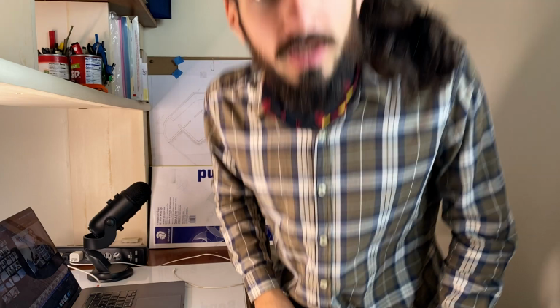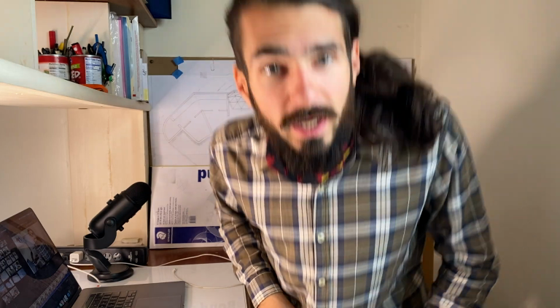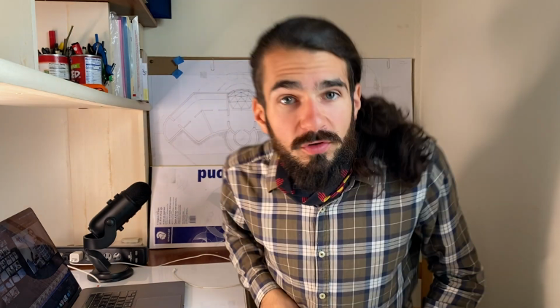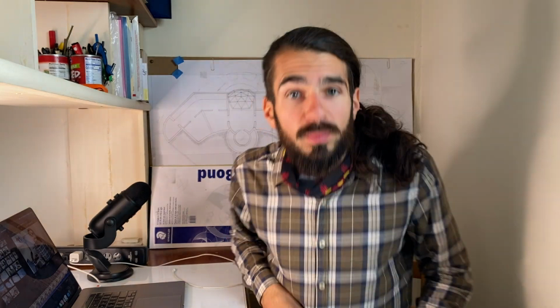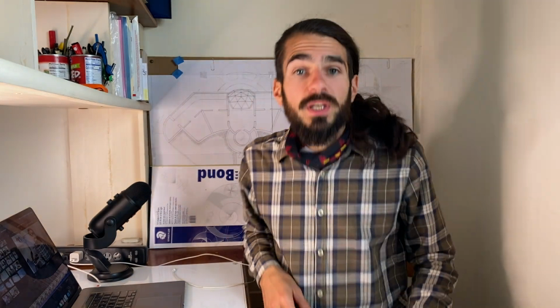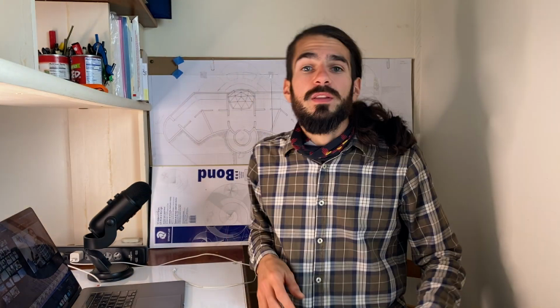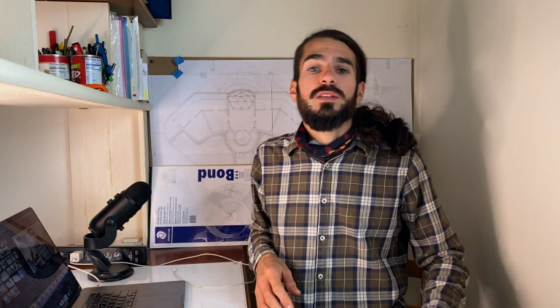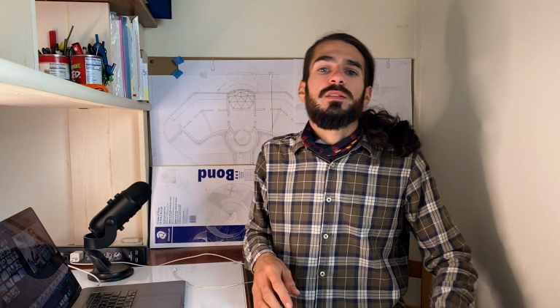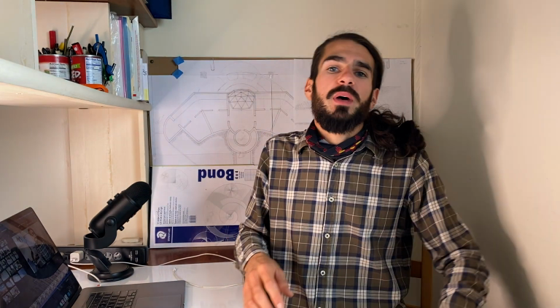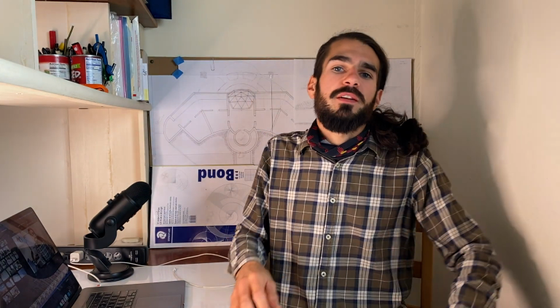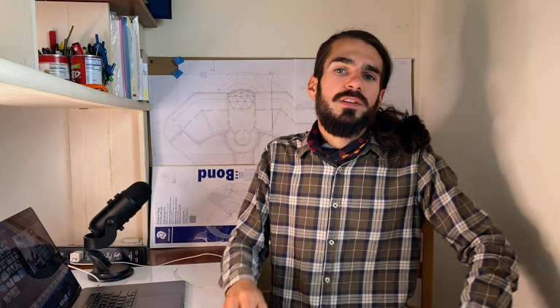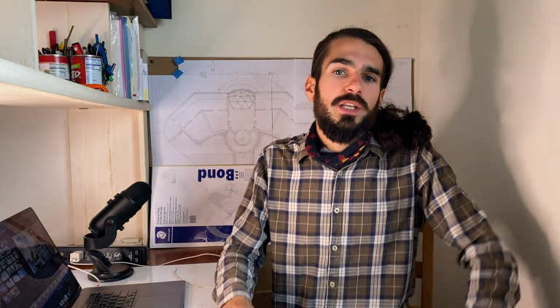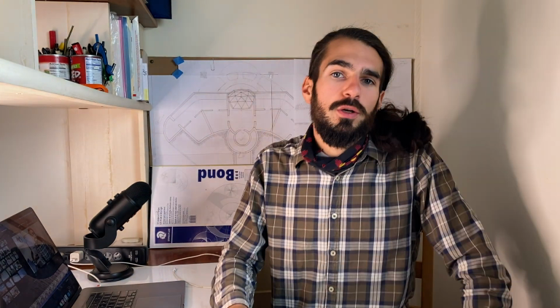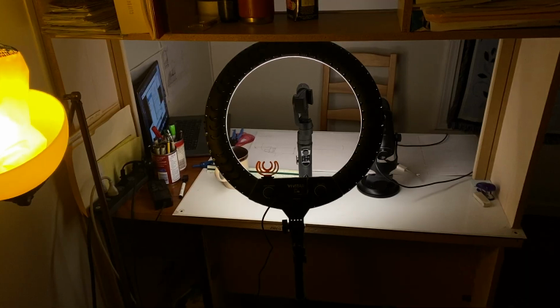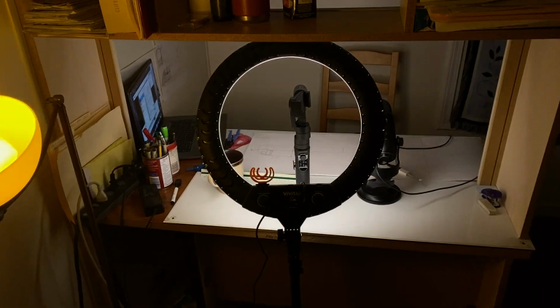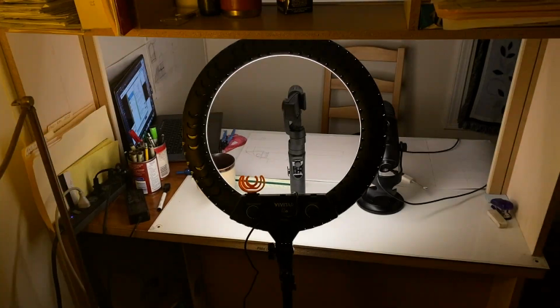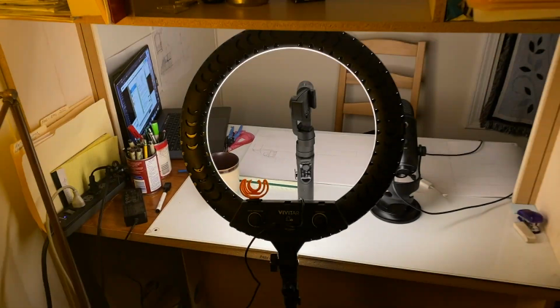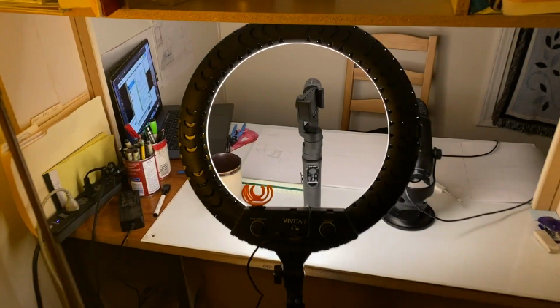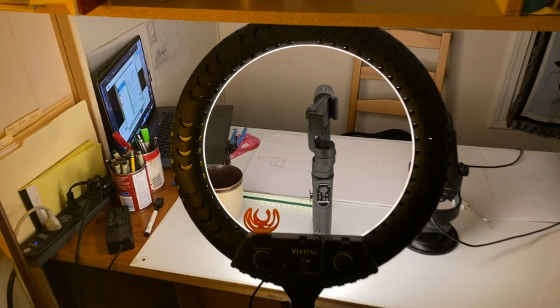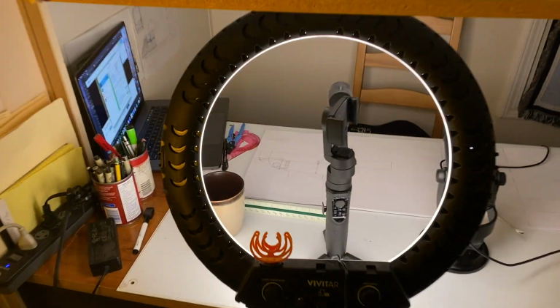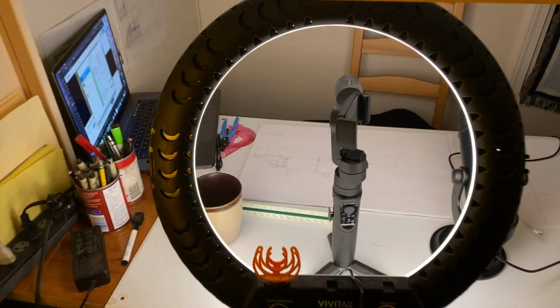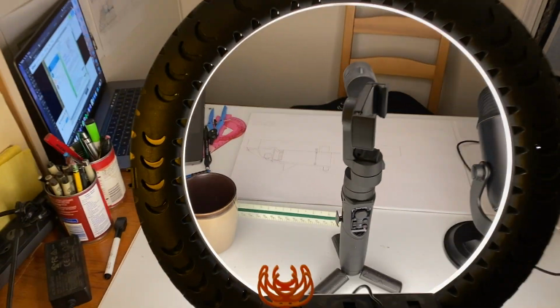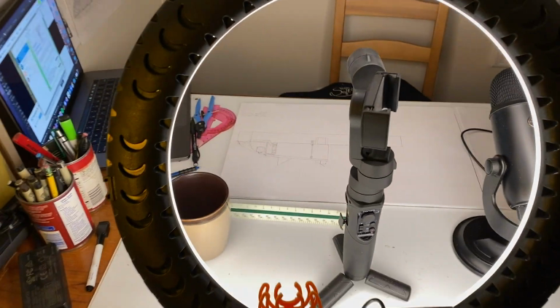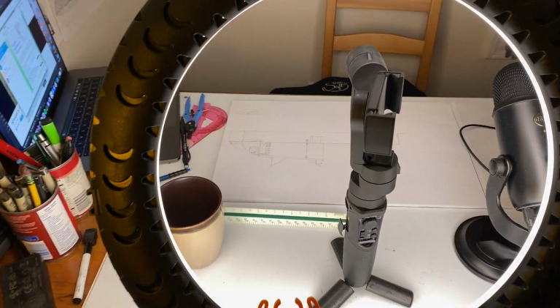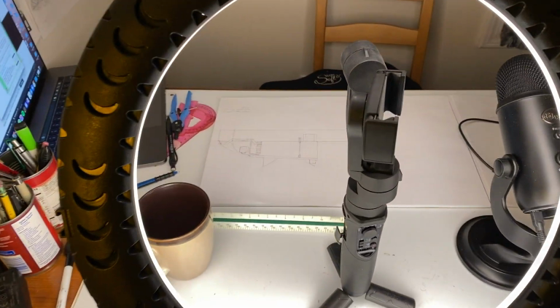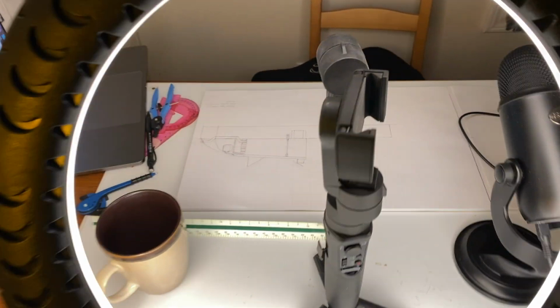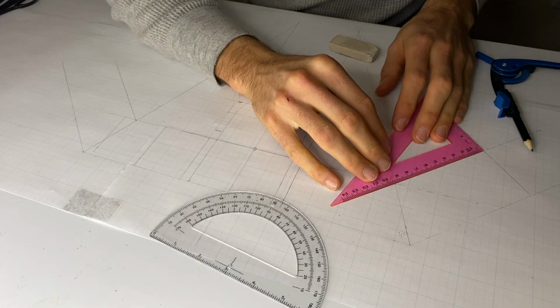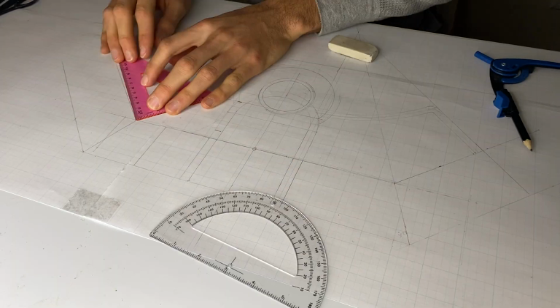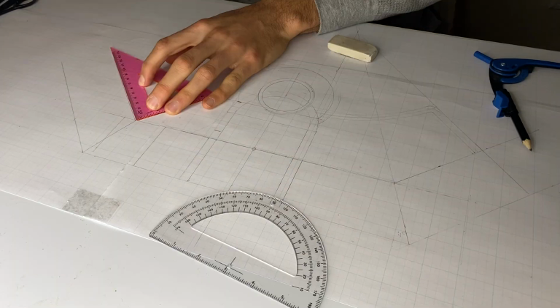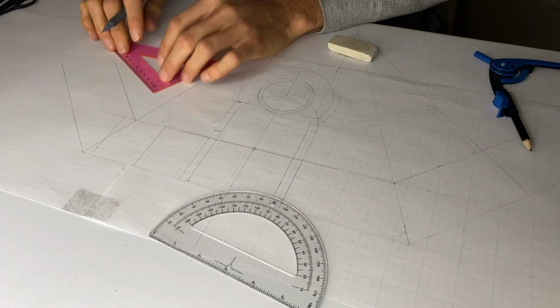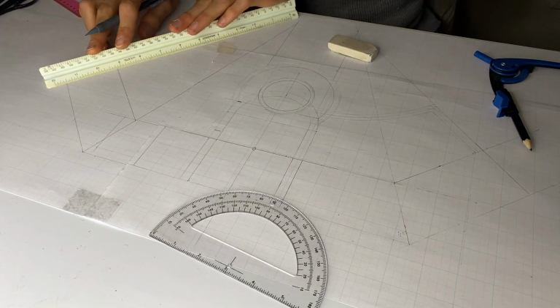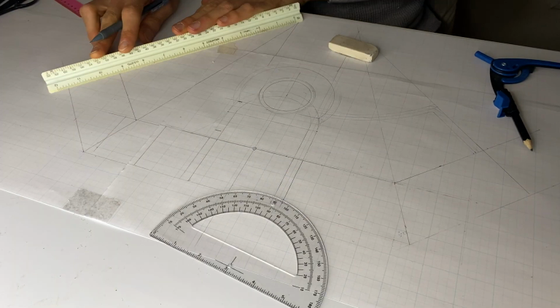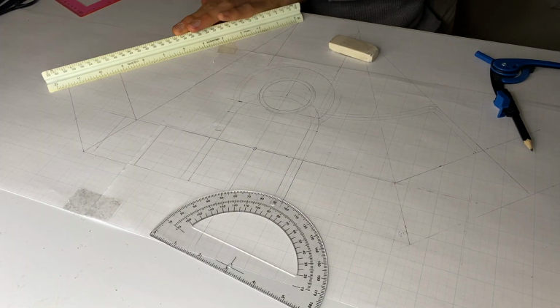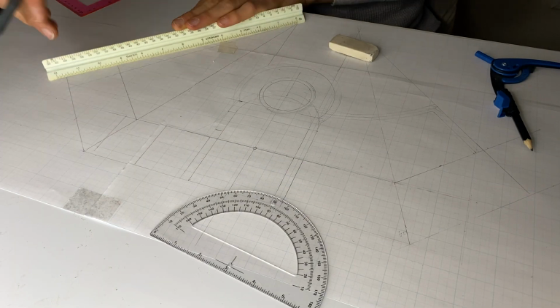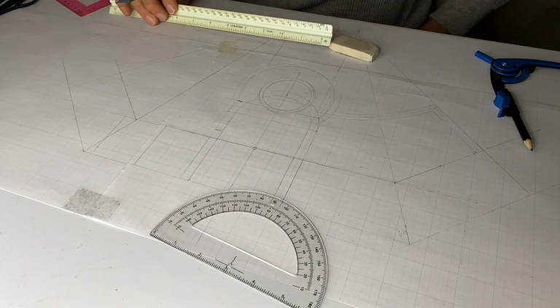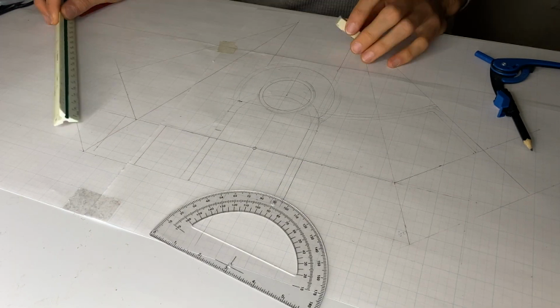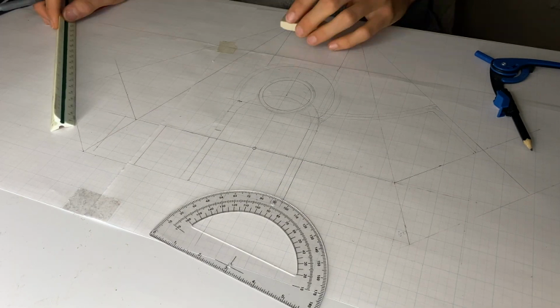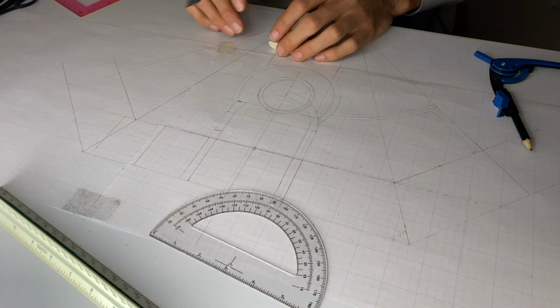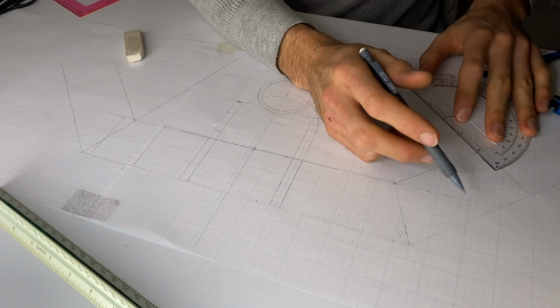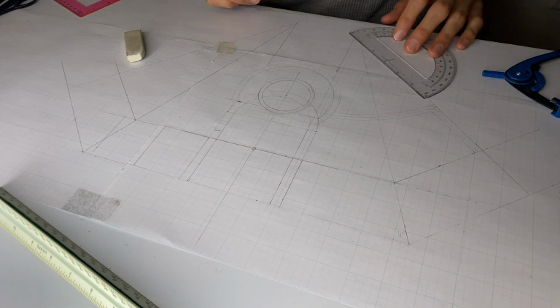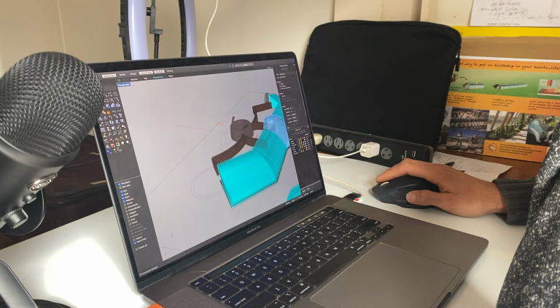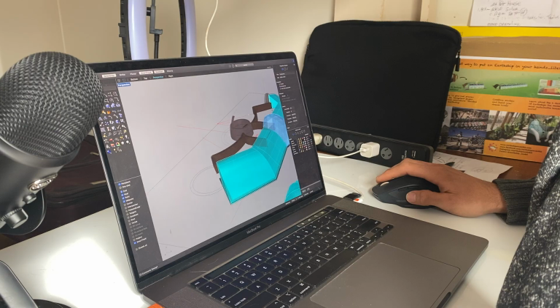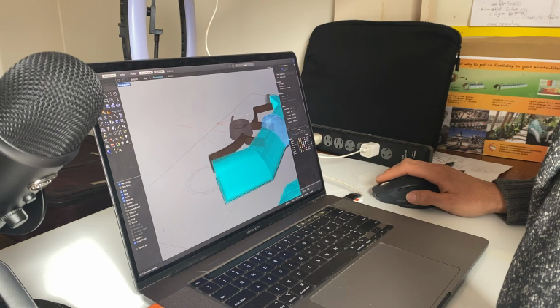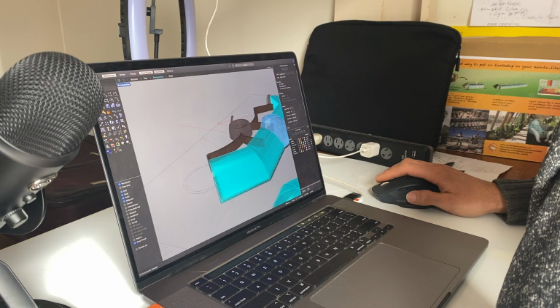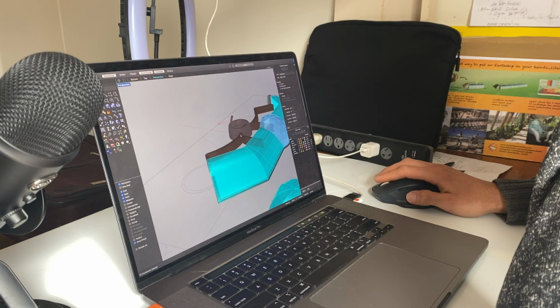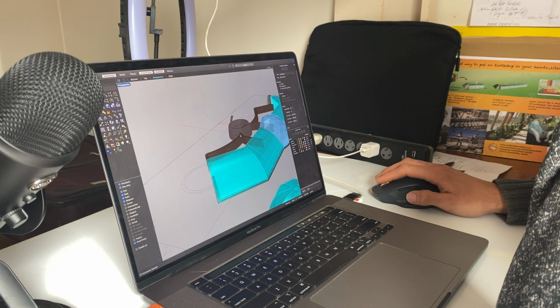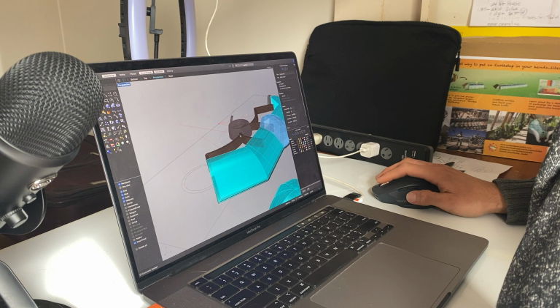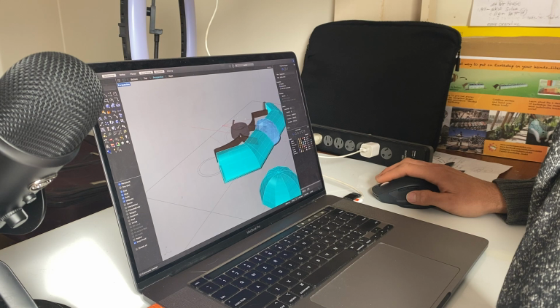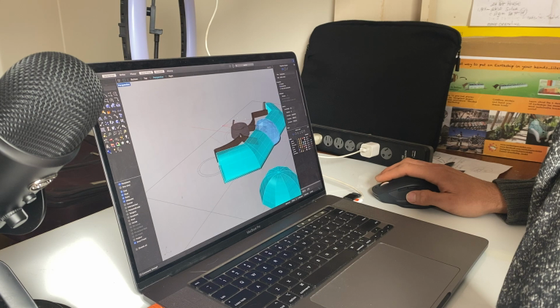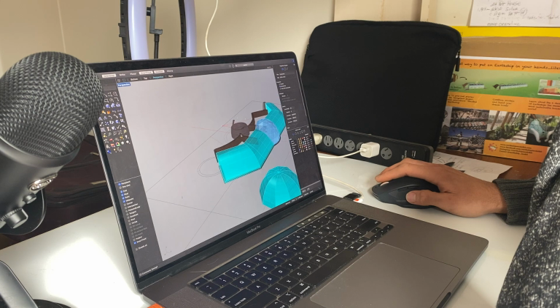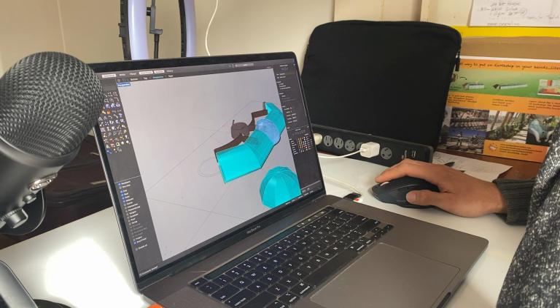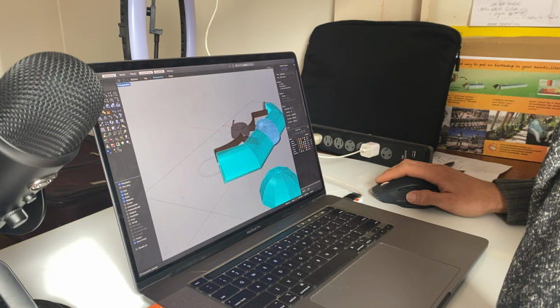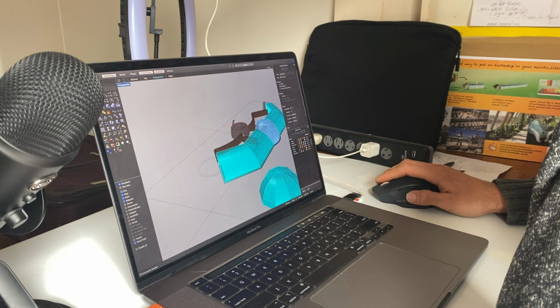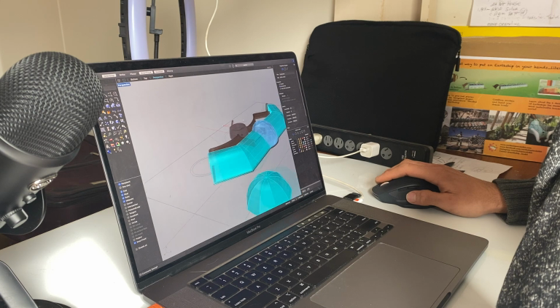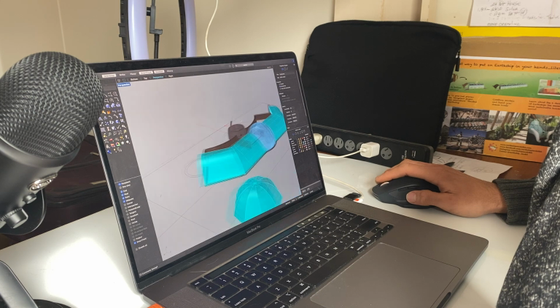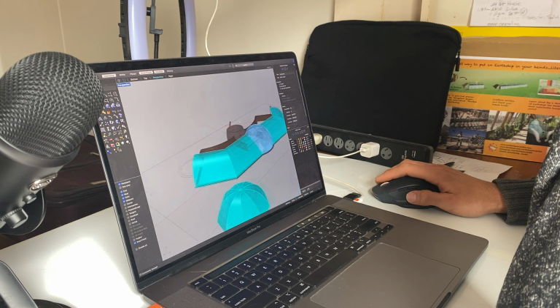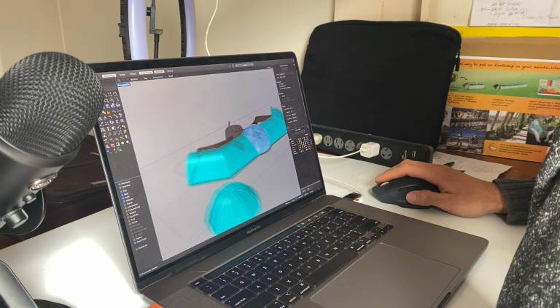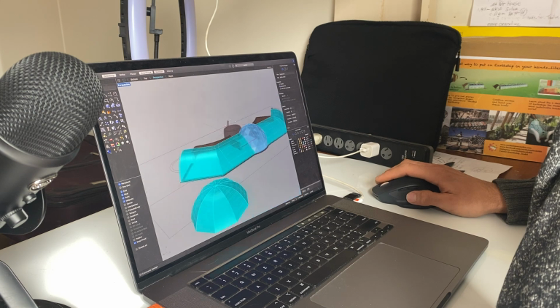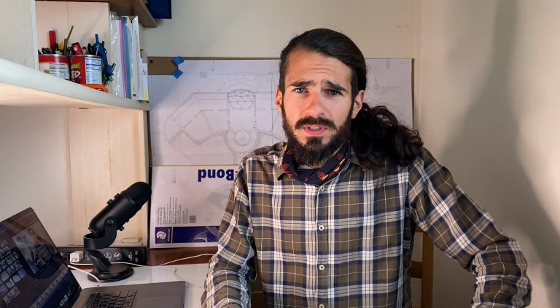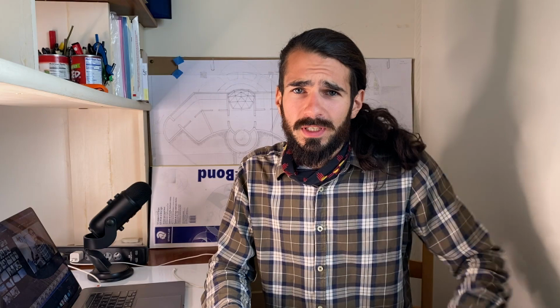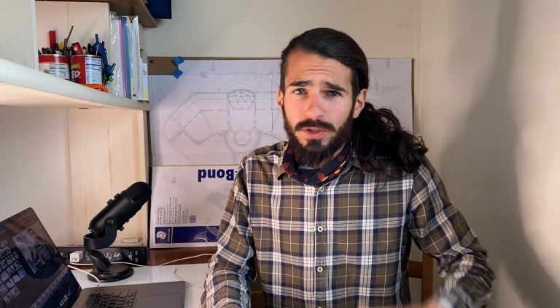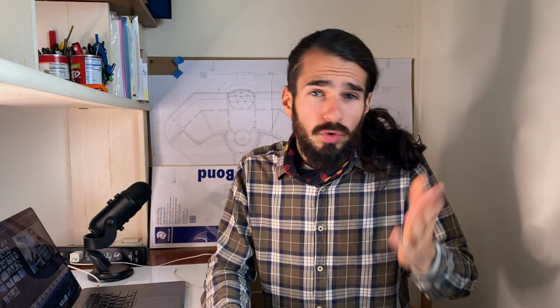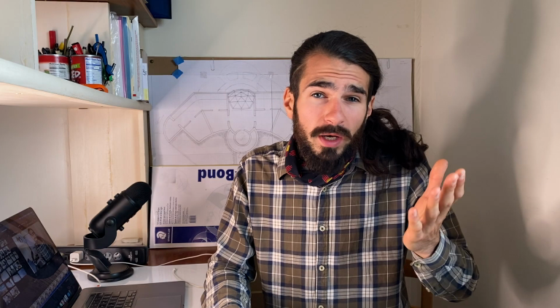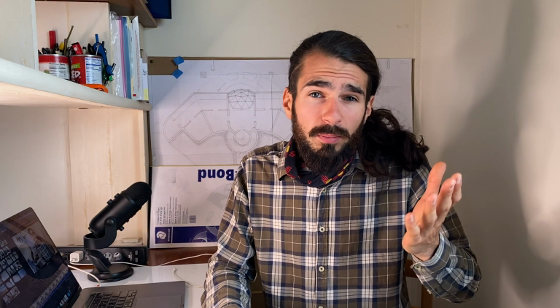Hey everybody, this is my video review of Alosha's drawing course, which I just took over the last 10 weeks. It was incredible.